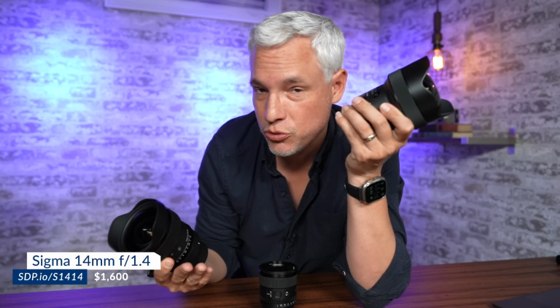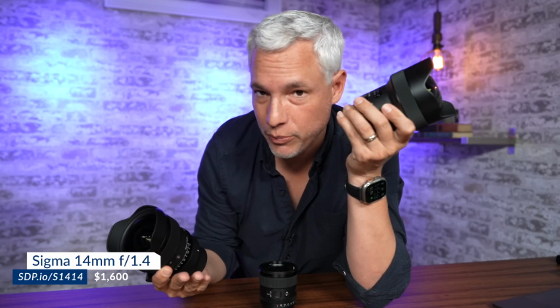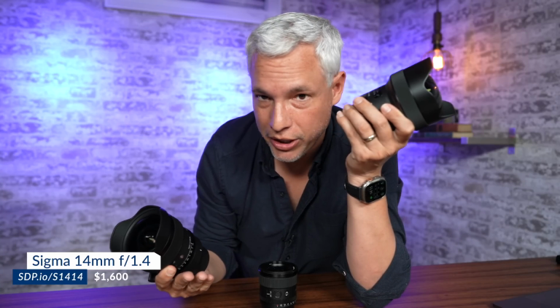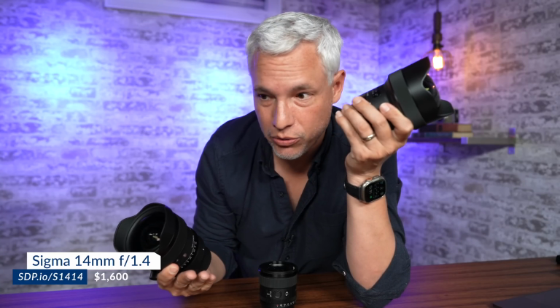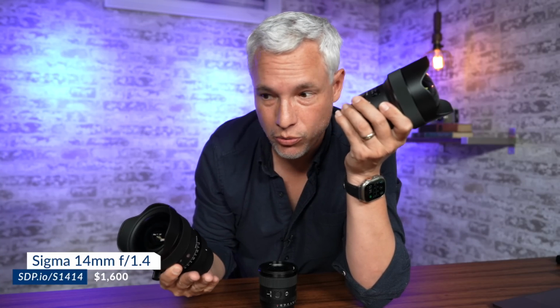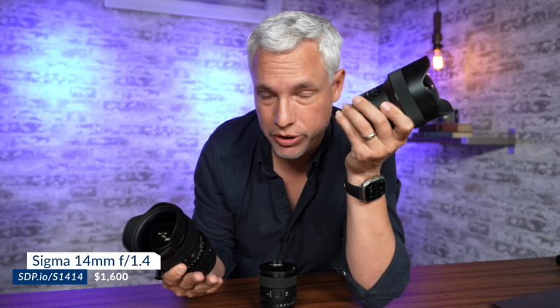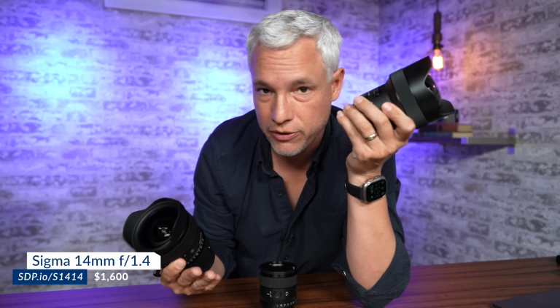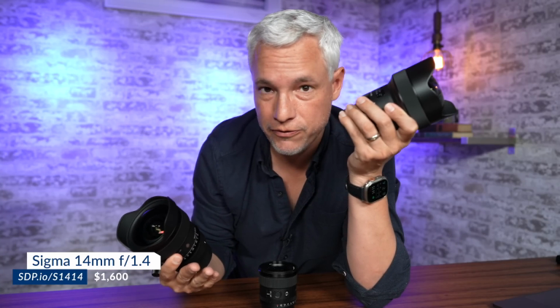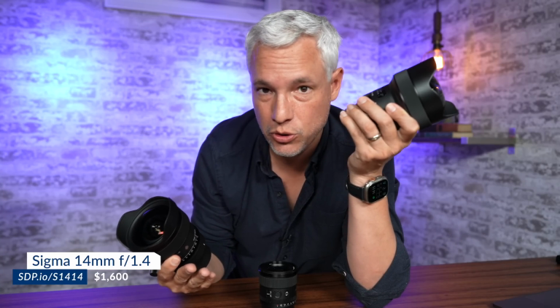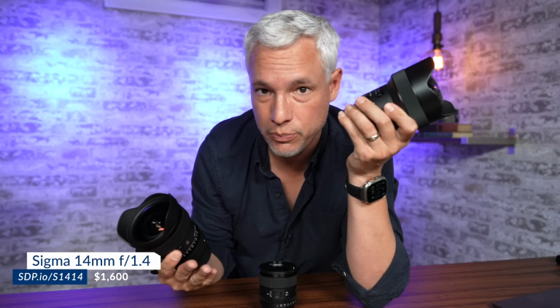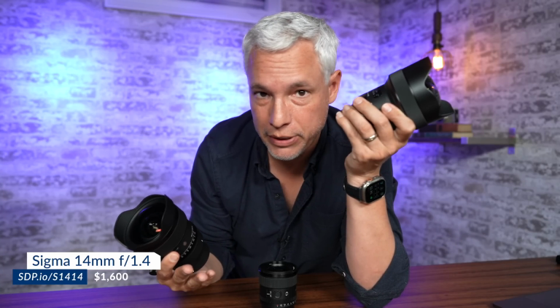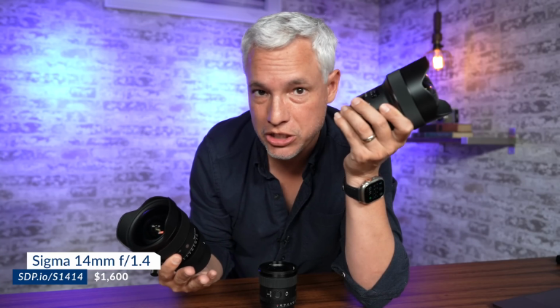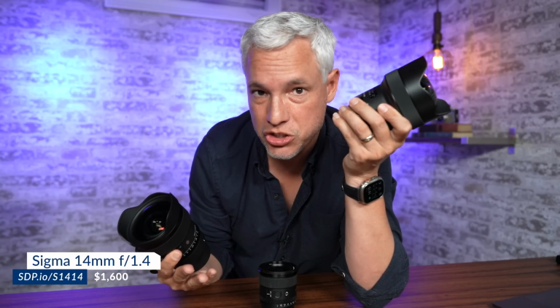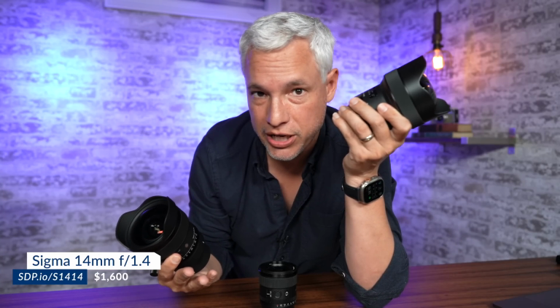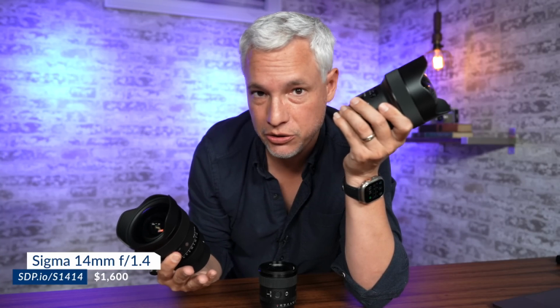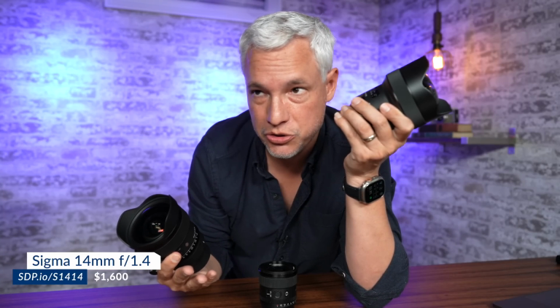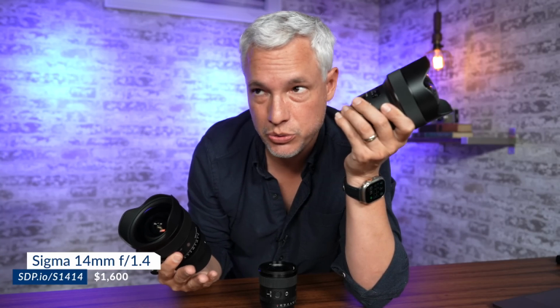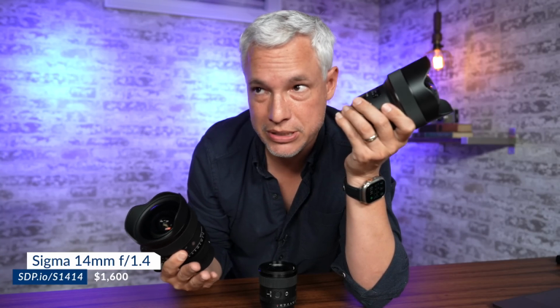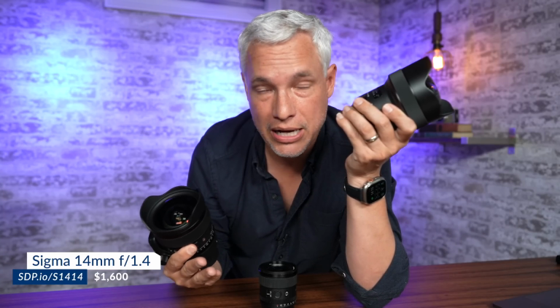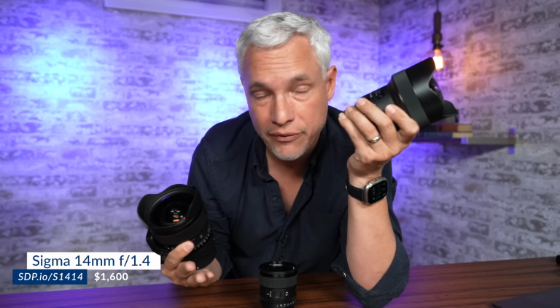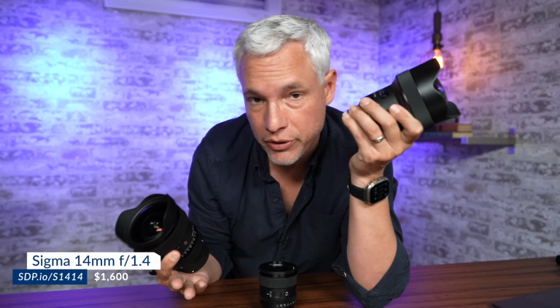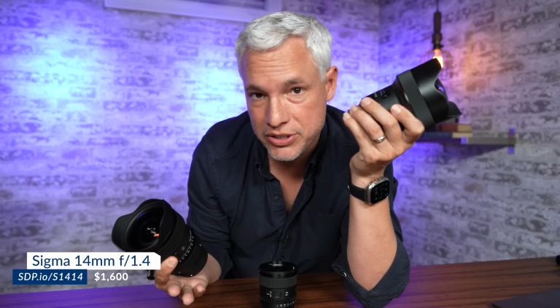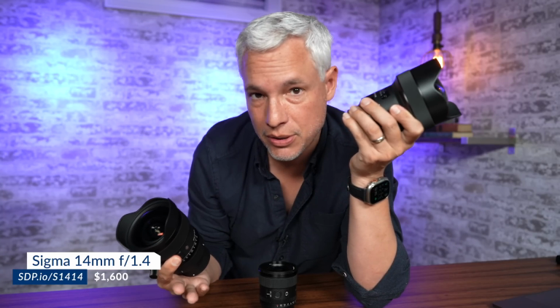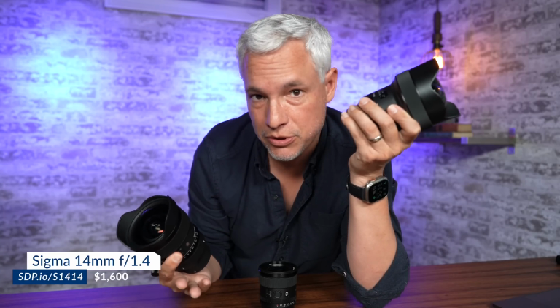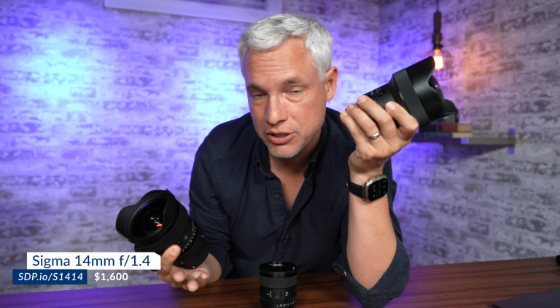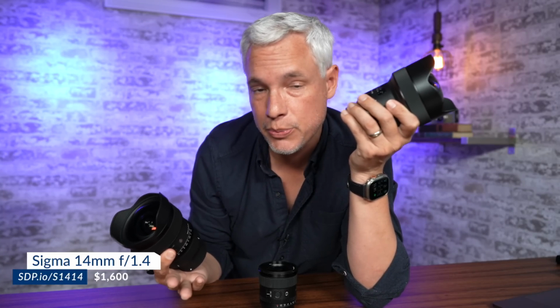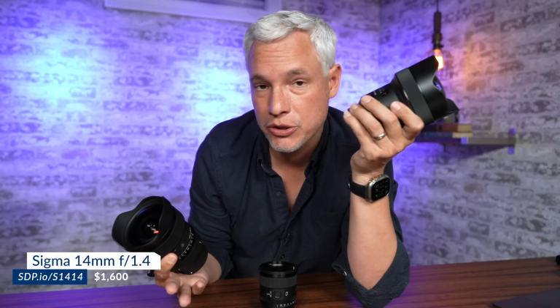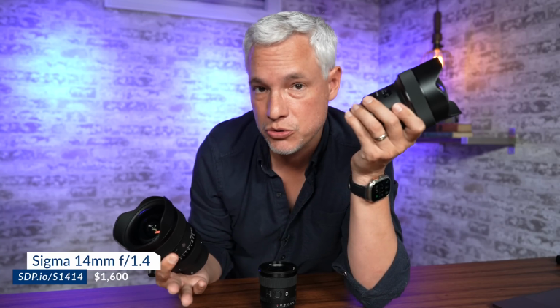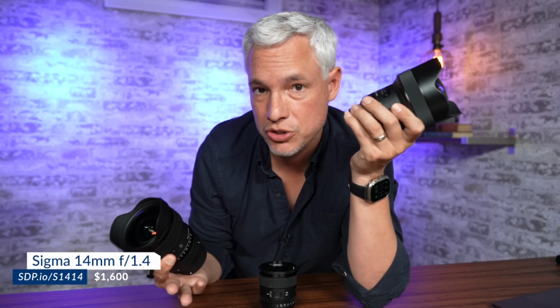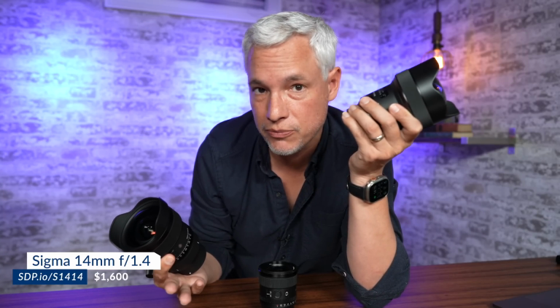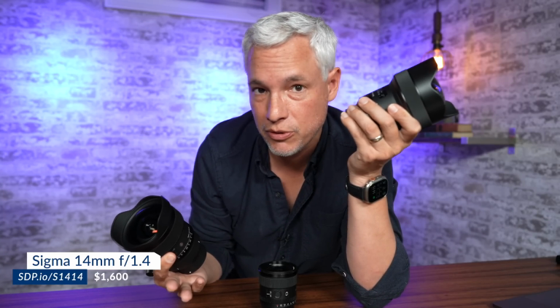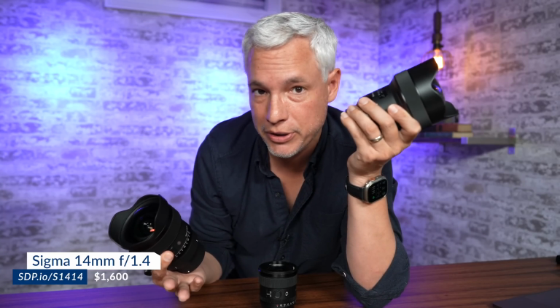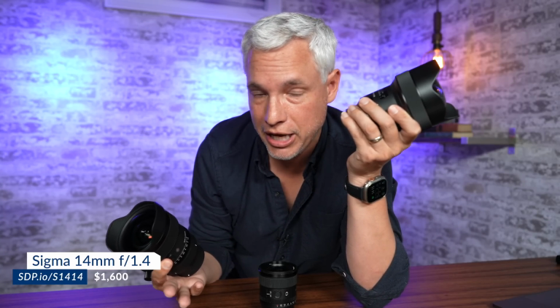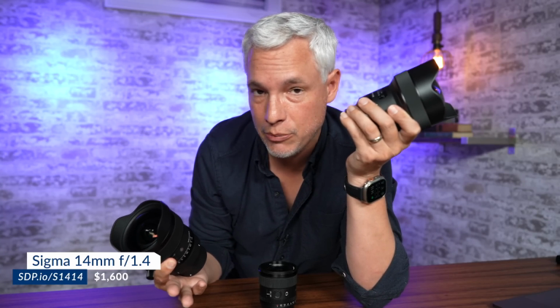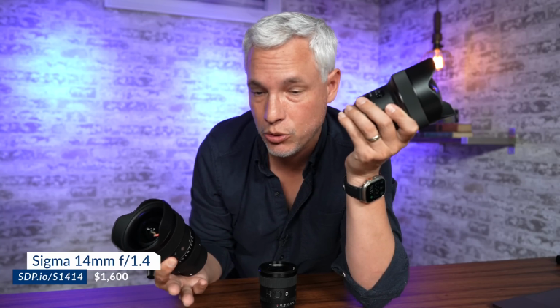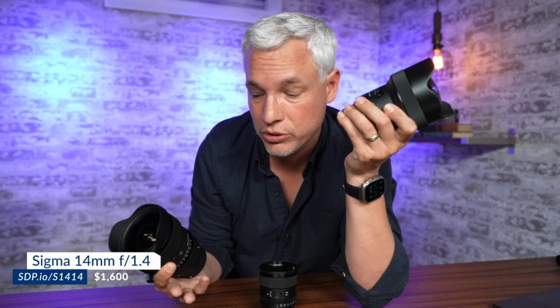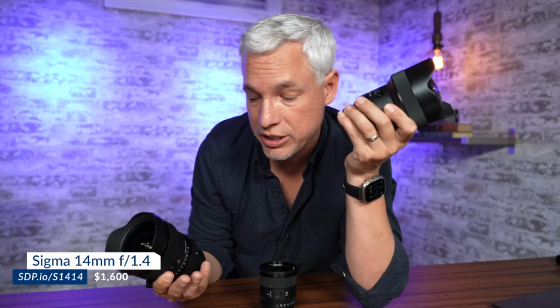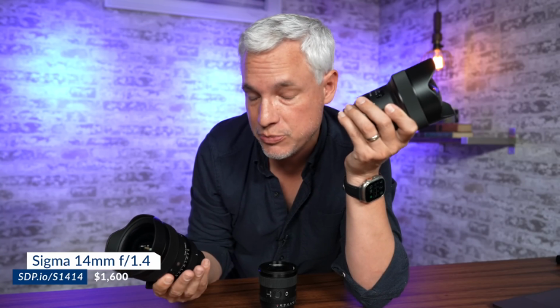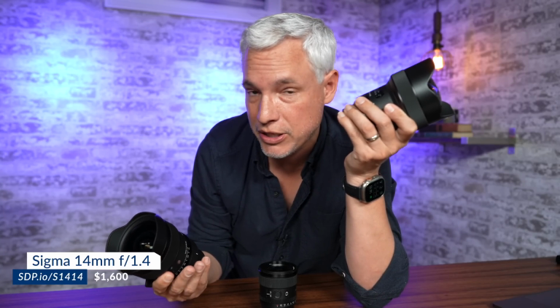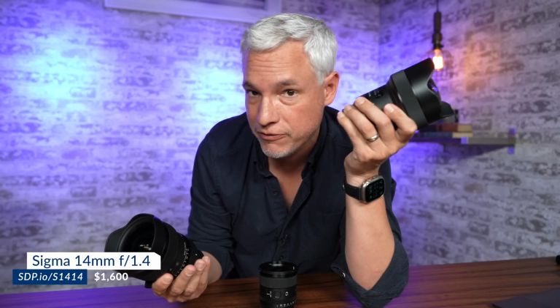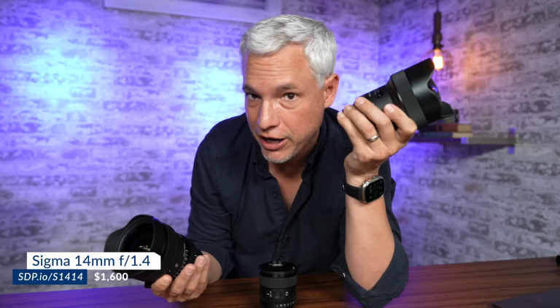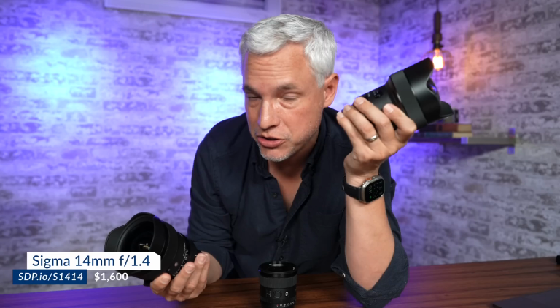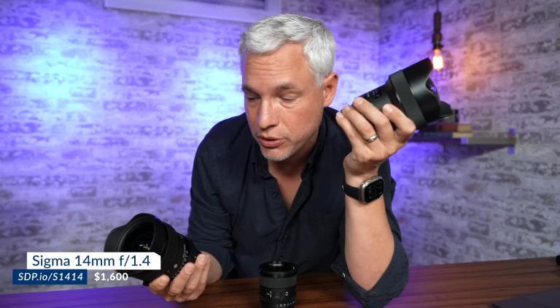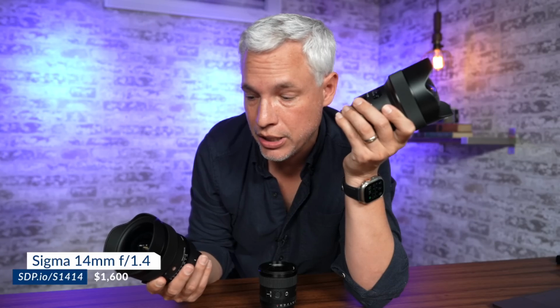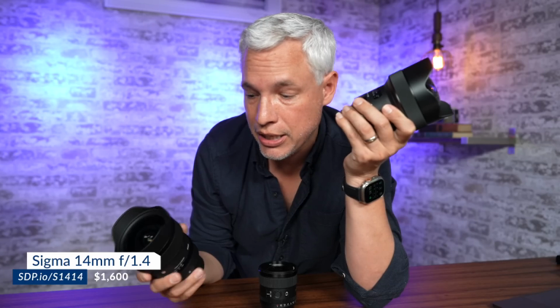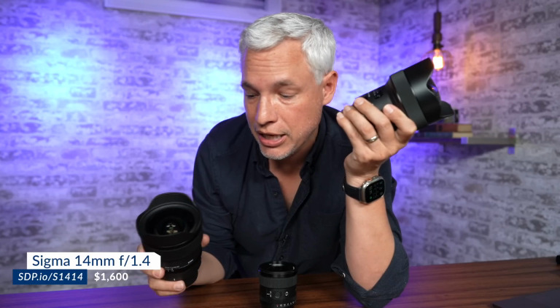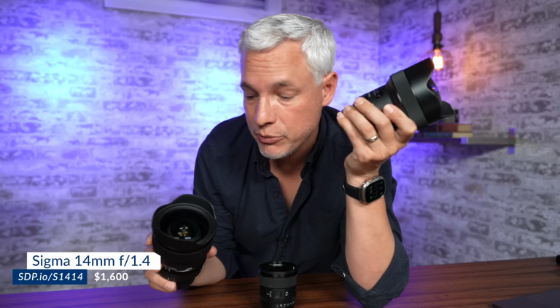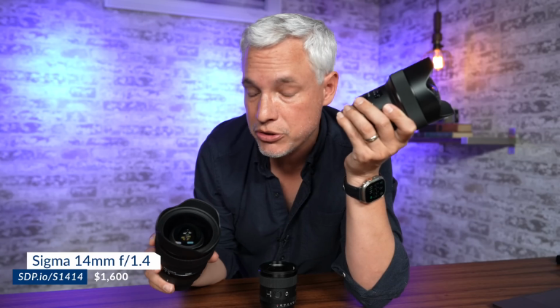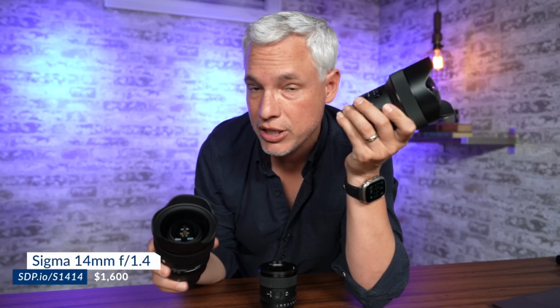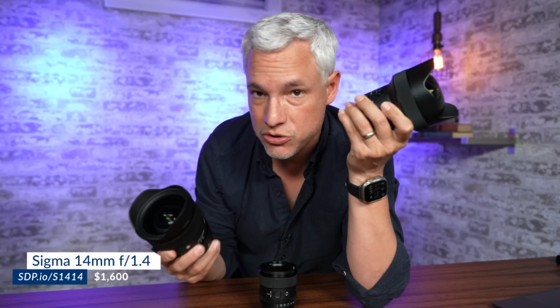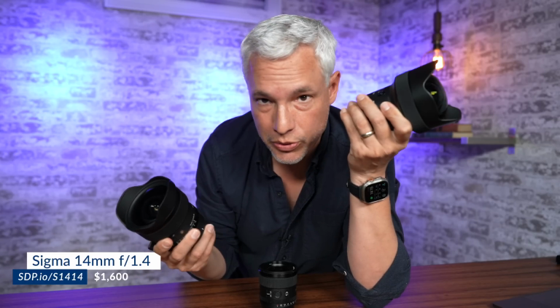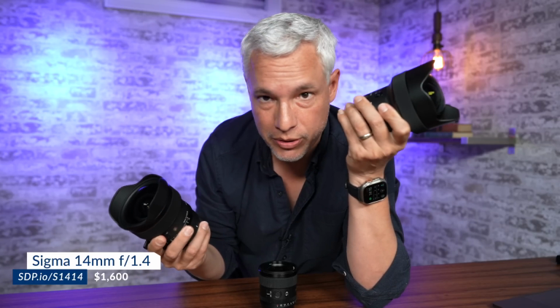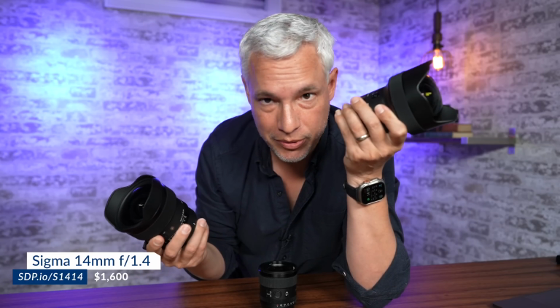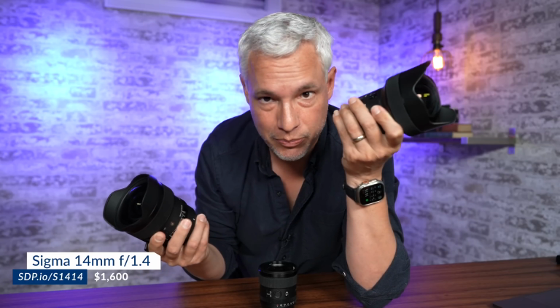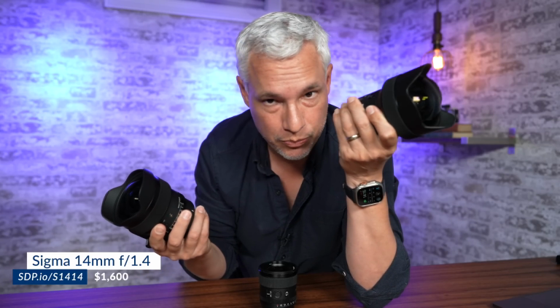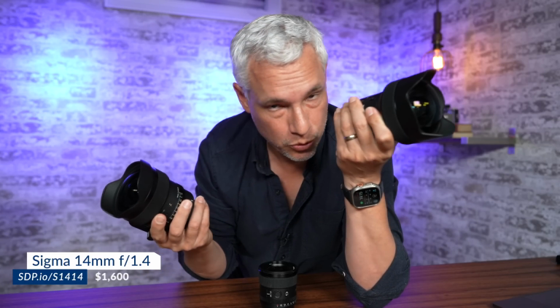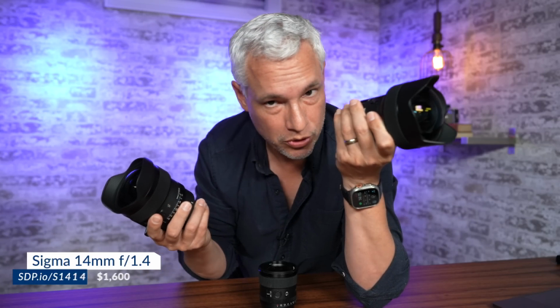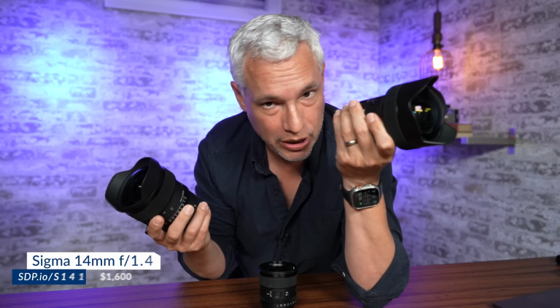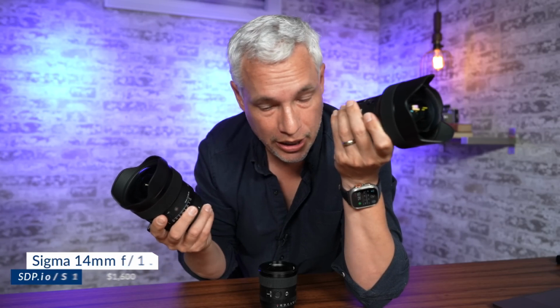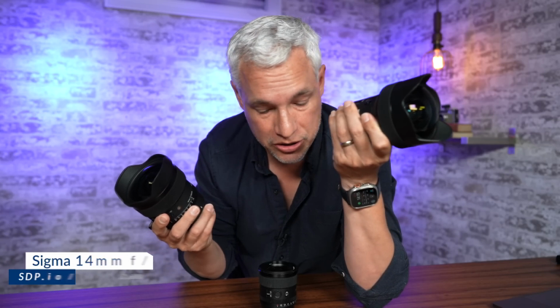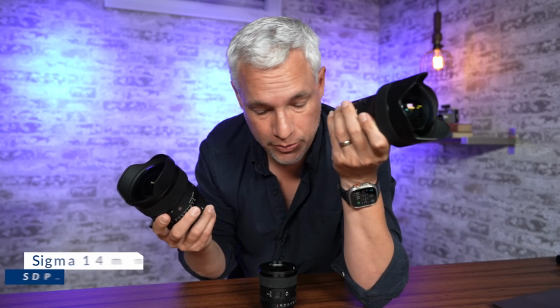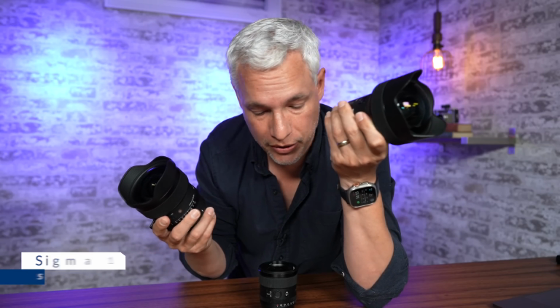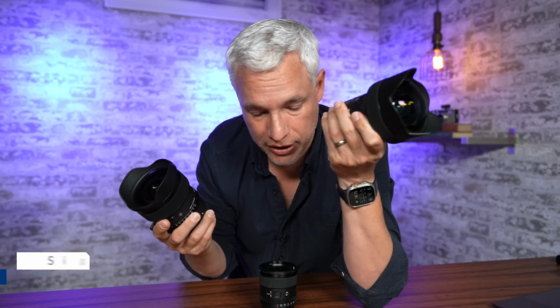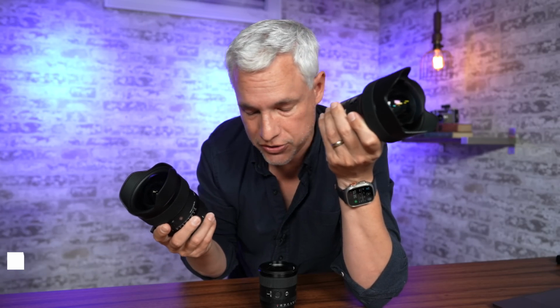As a reminder, we're one of the few big channels who has never accepted a sponsorship from a camera or lens manufacturer, and we do that so we can be brutally honest about things.